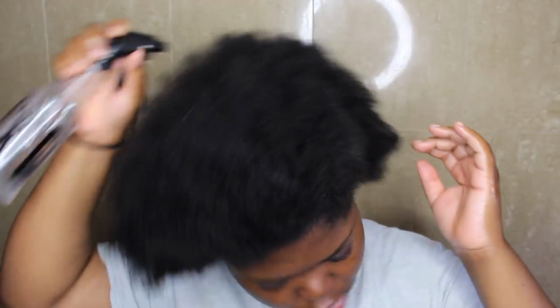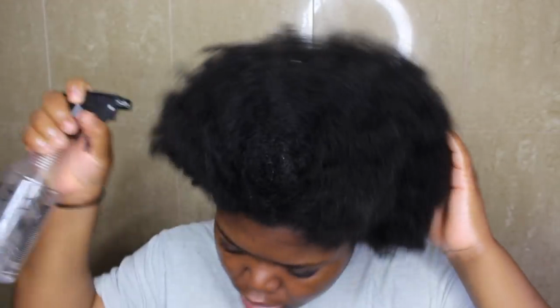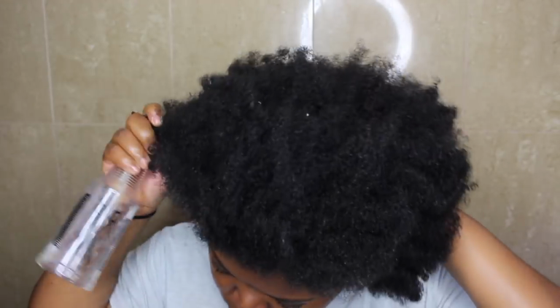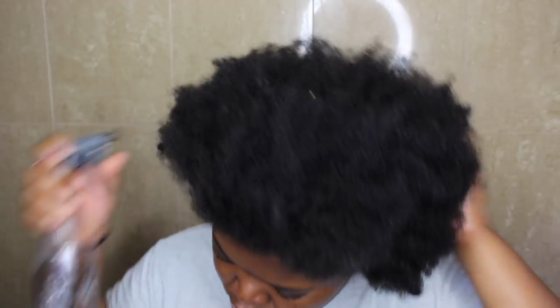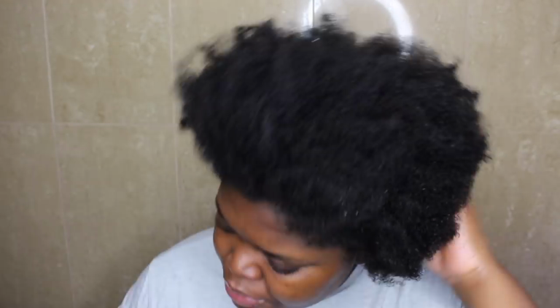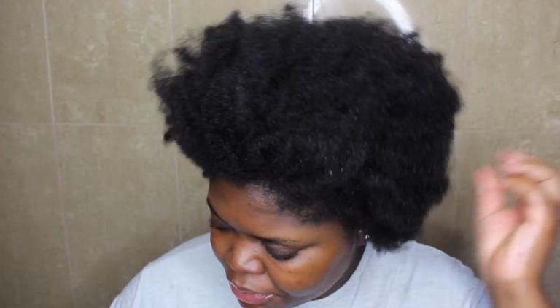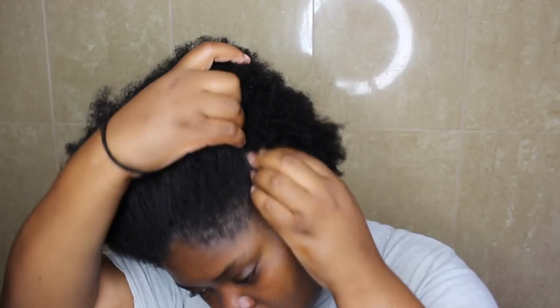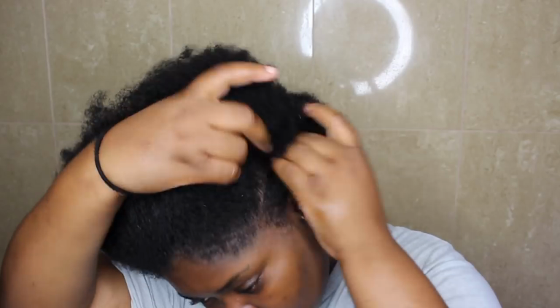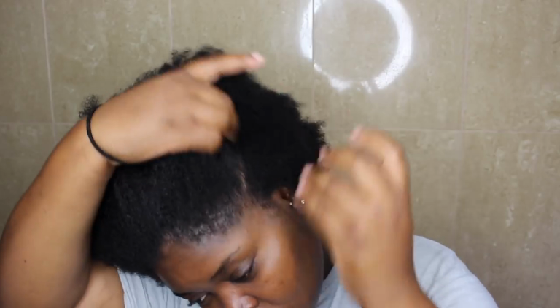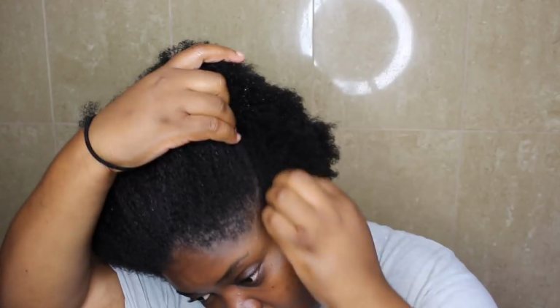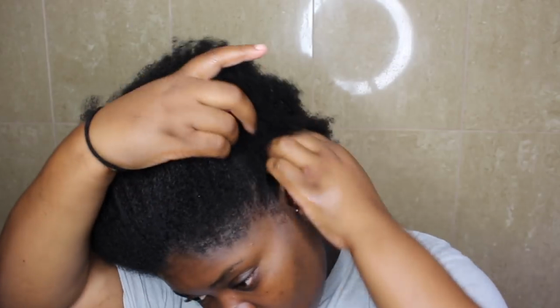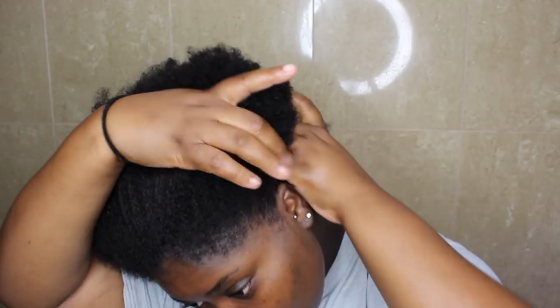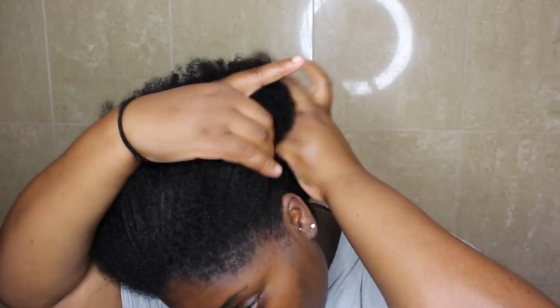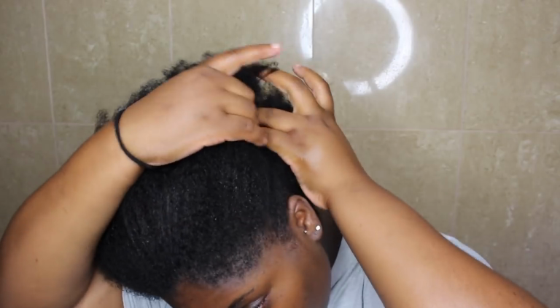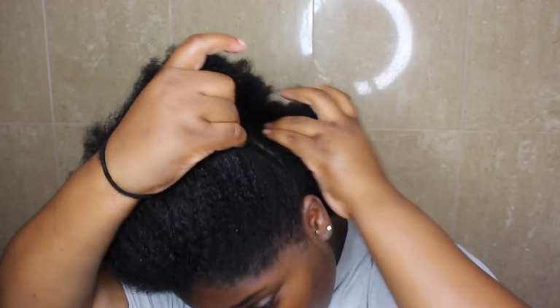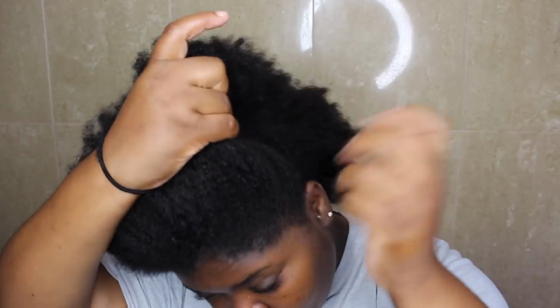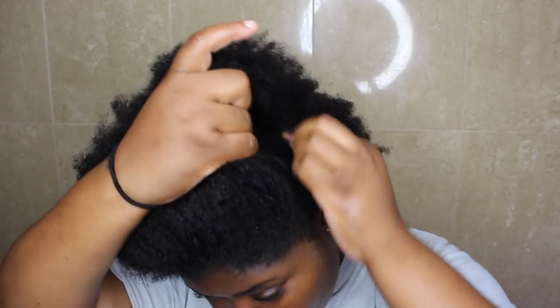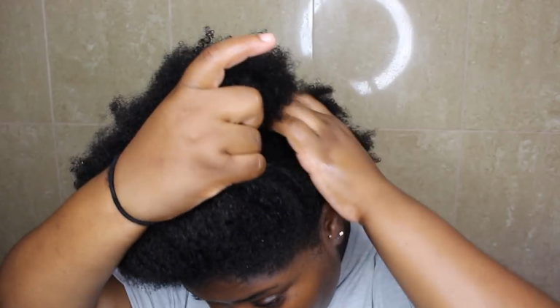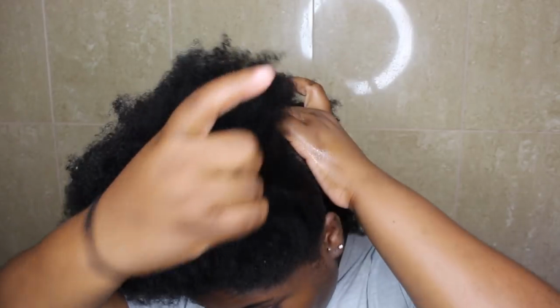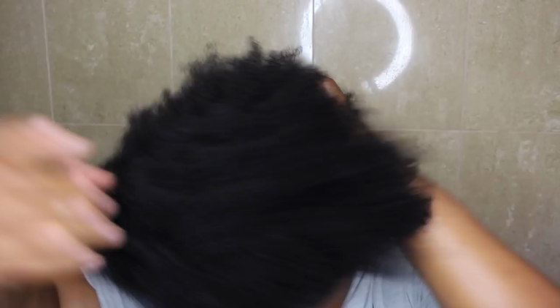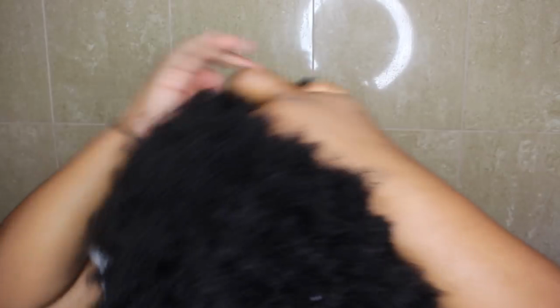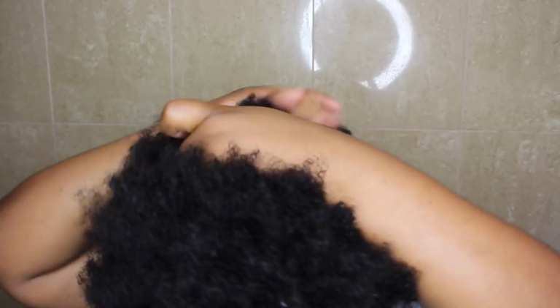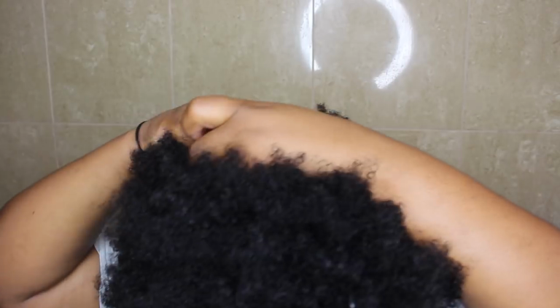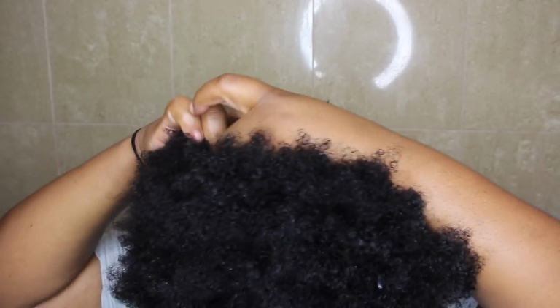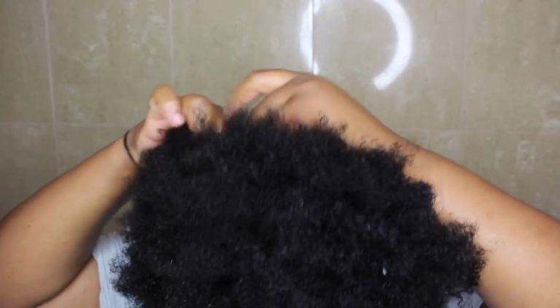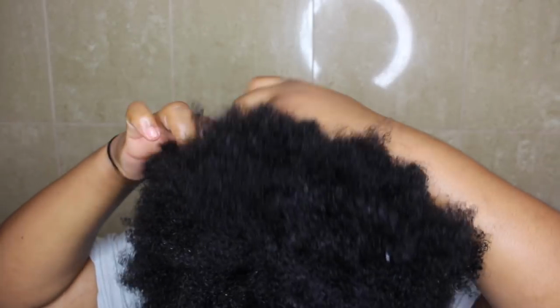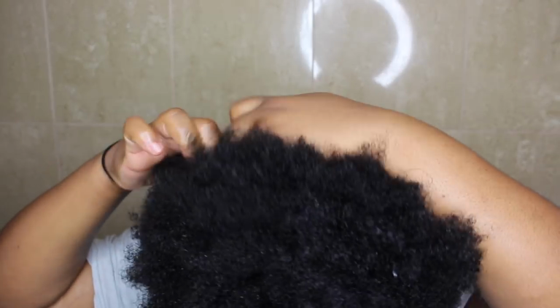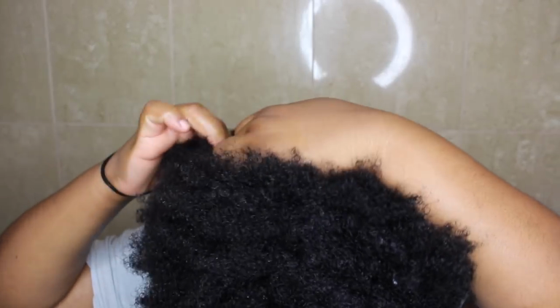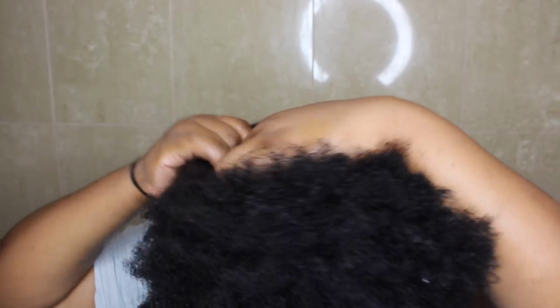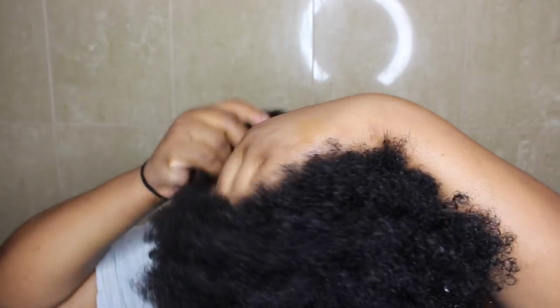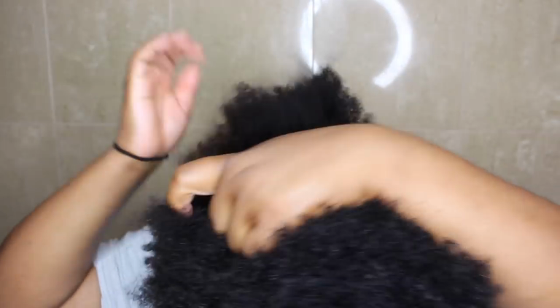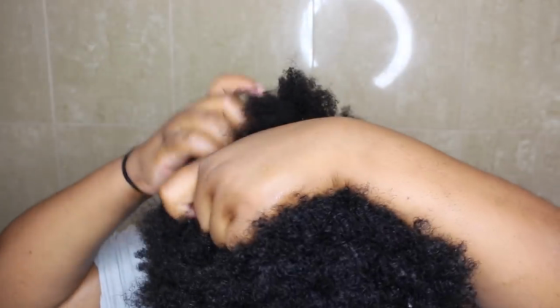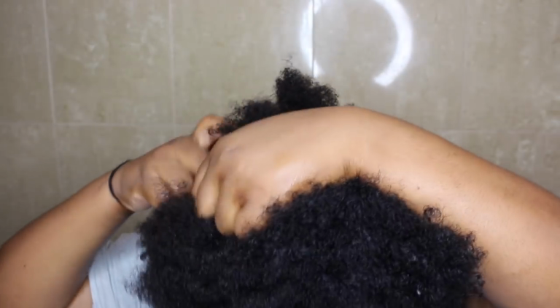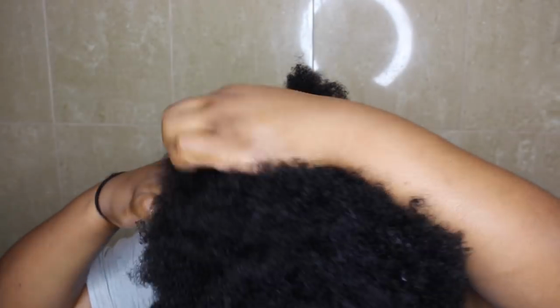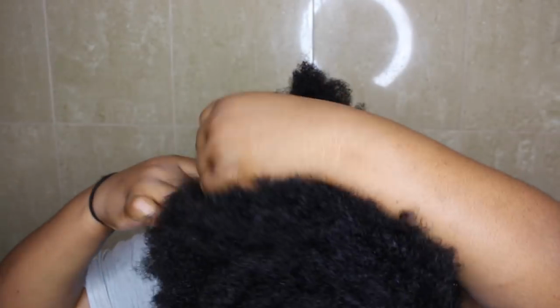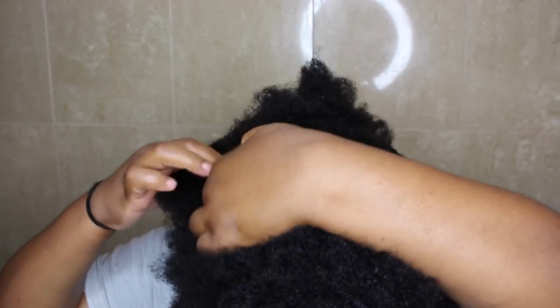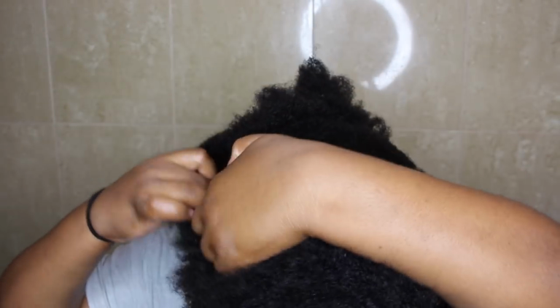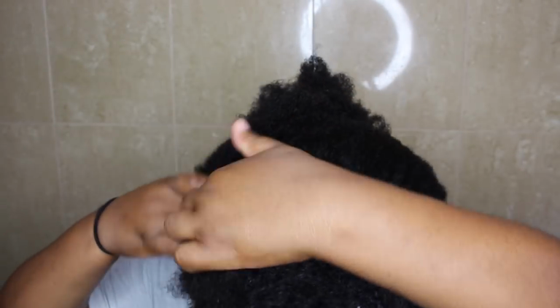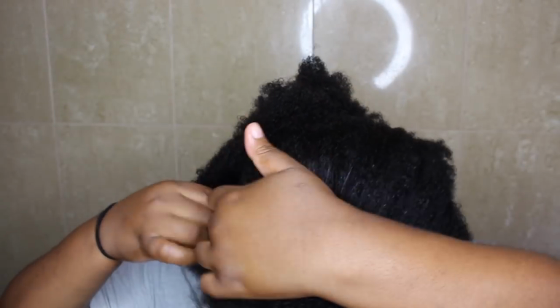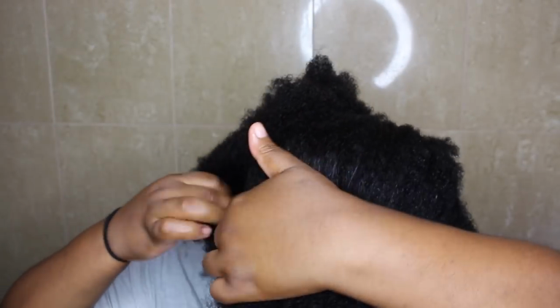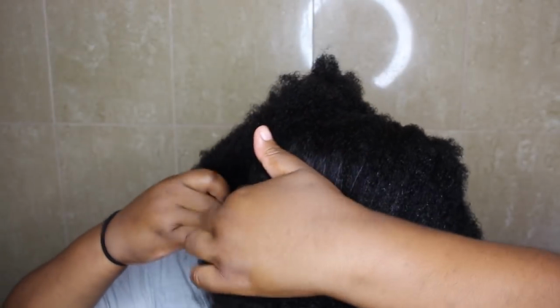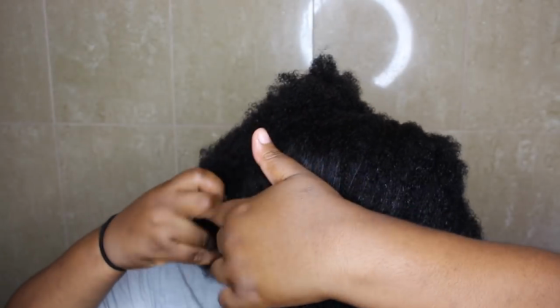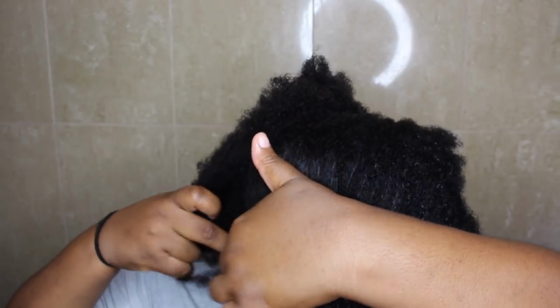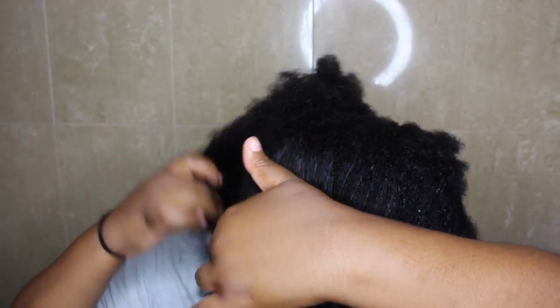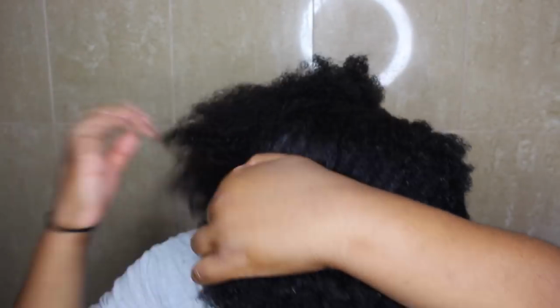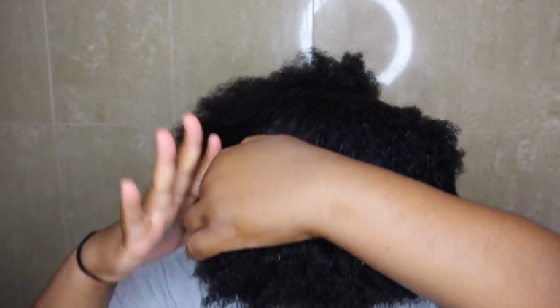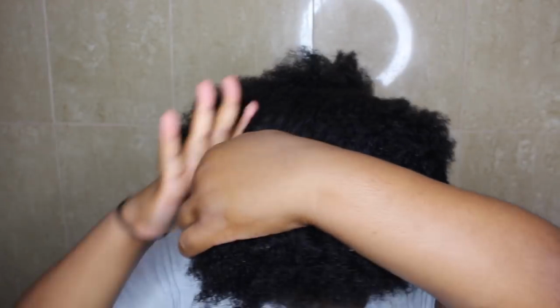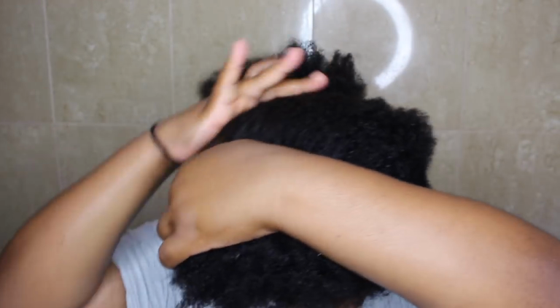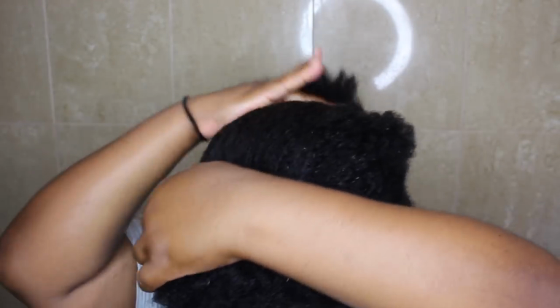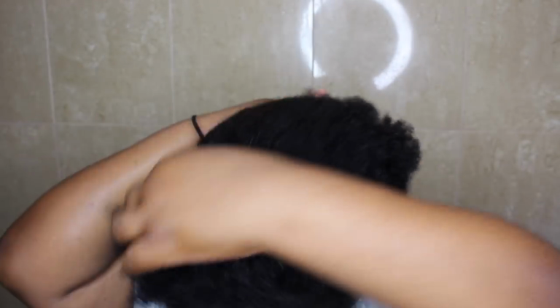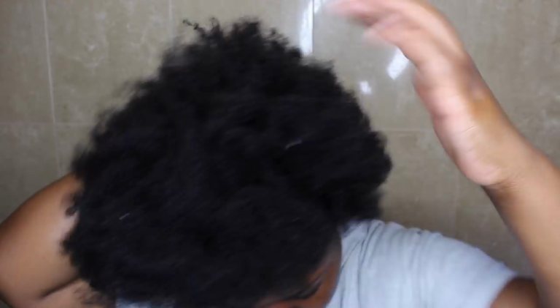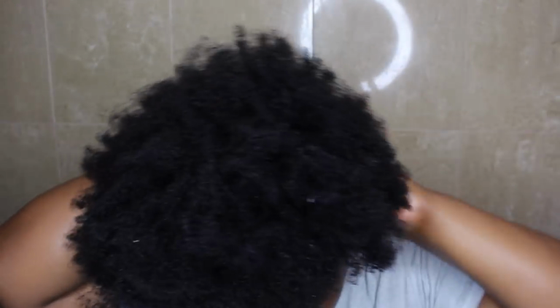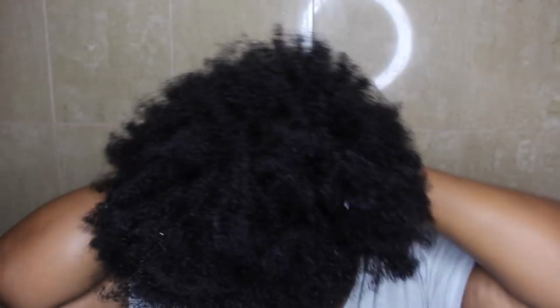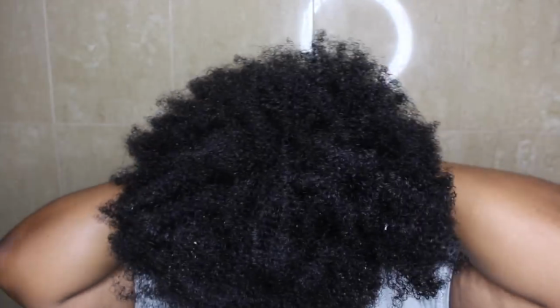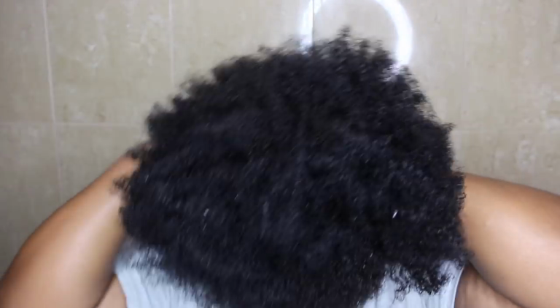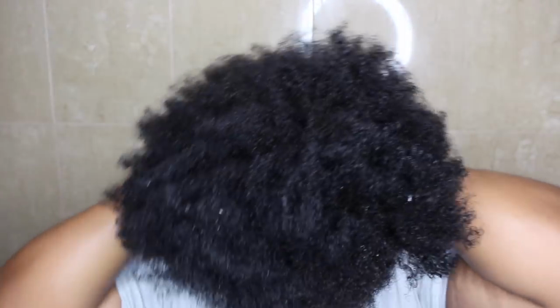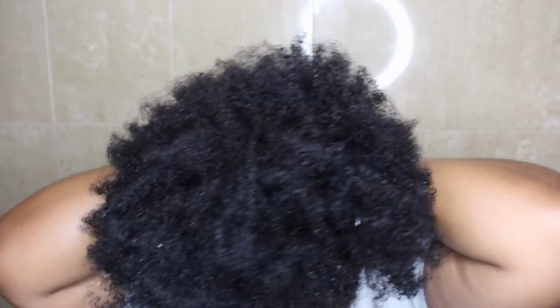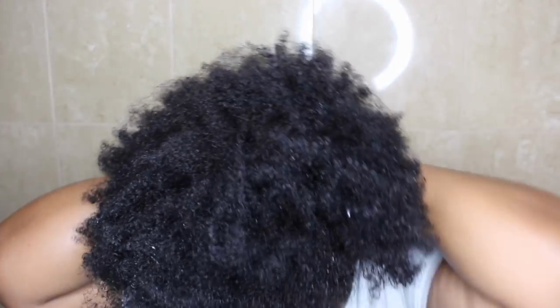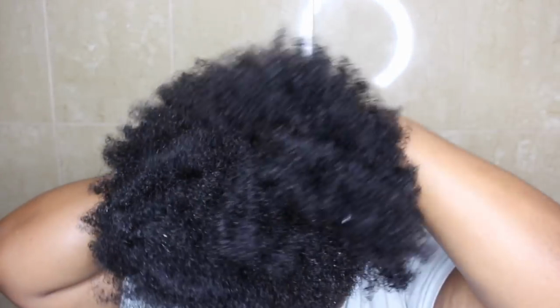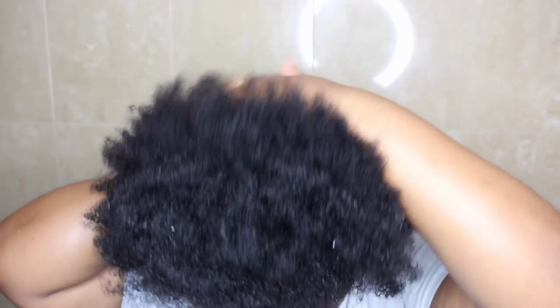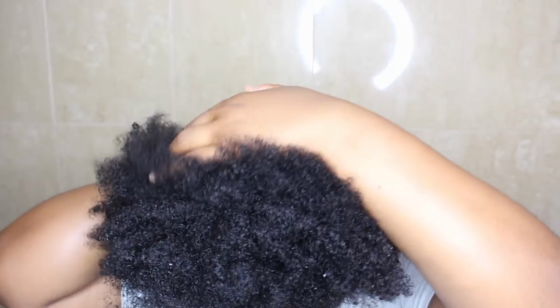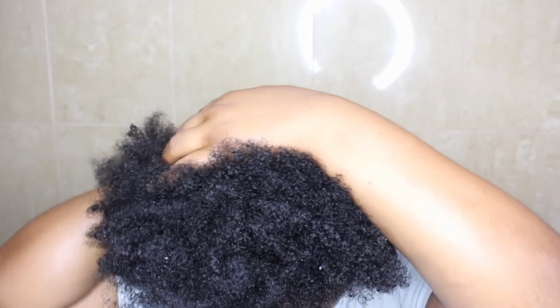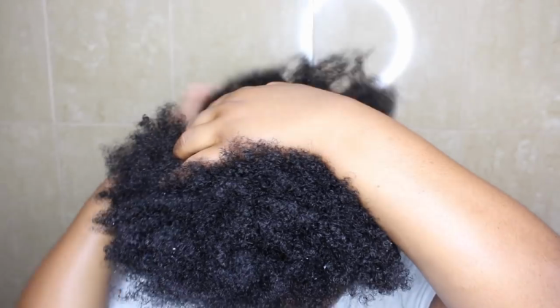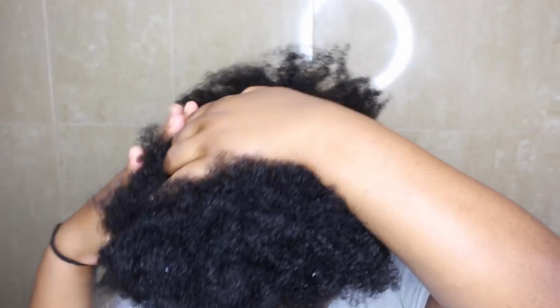So I'm starting off on clean but dry hair. I'm going to be spritzing my hair with some water just to keep it moisturized and manageable.